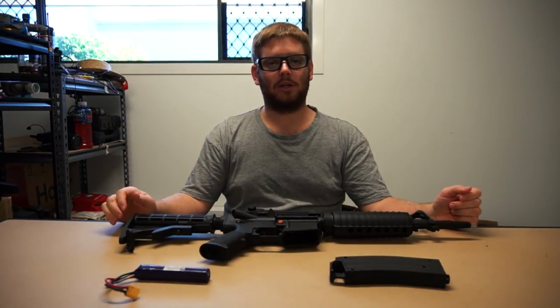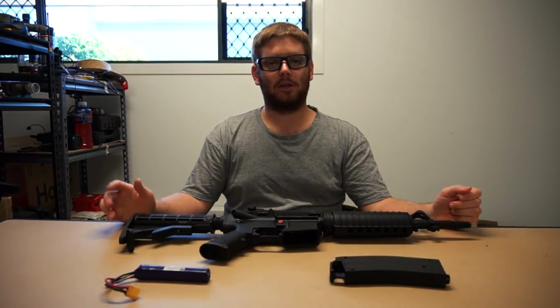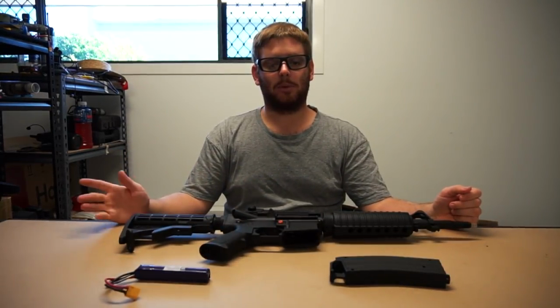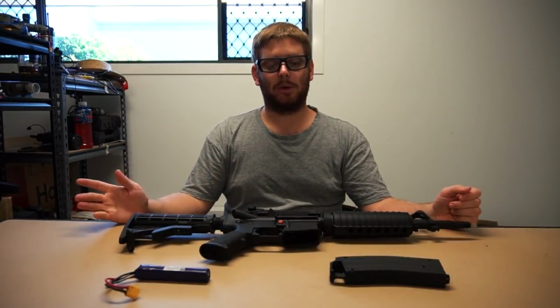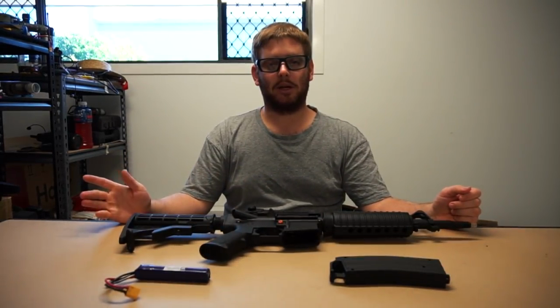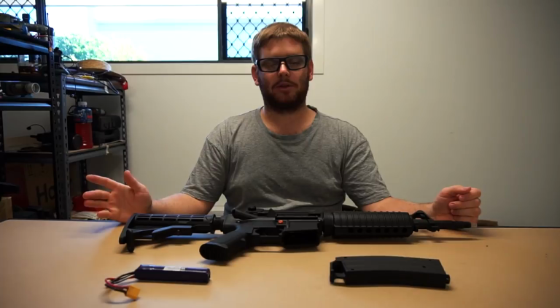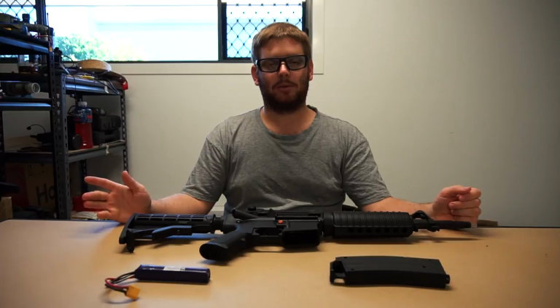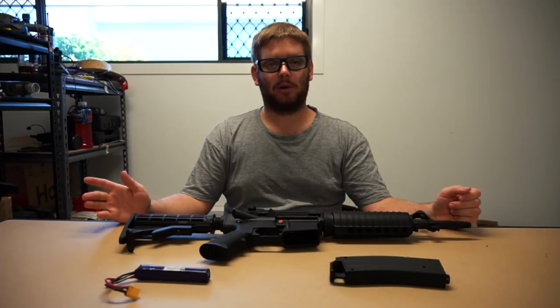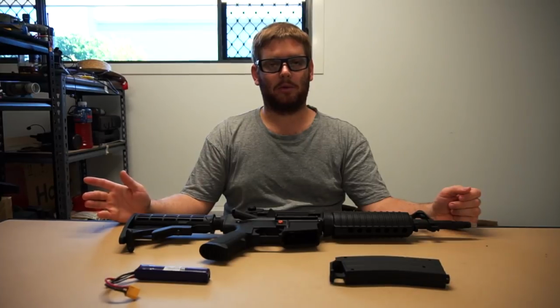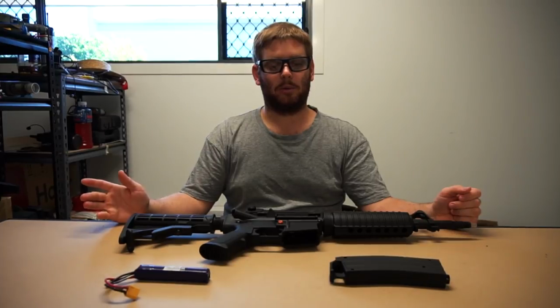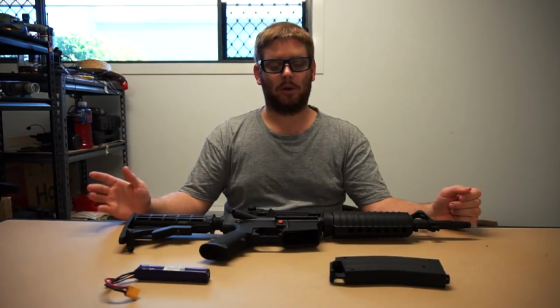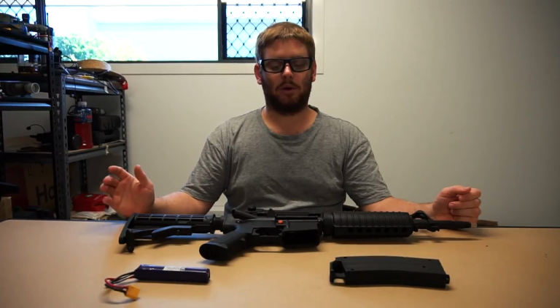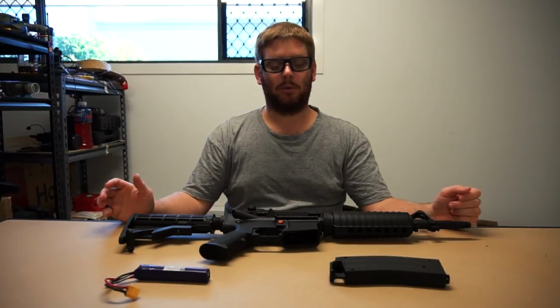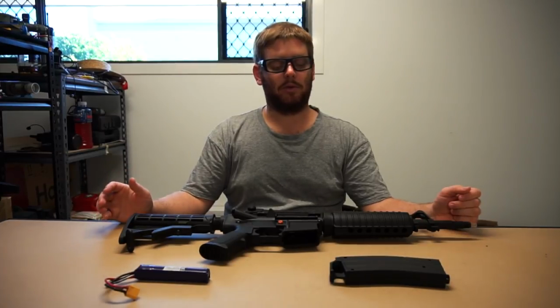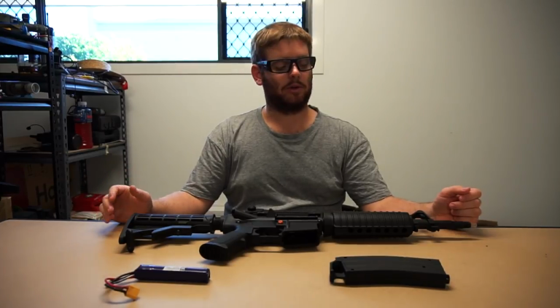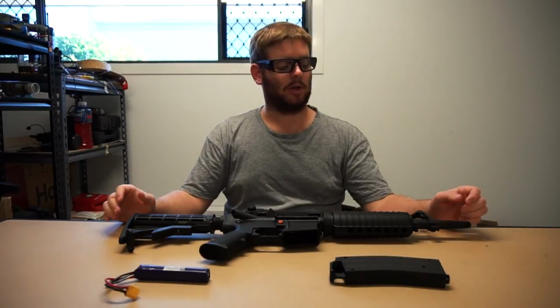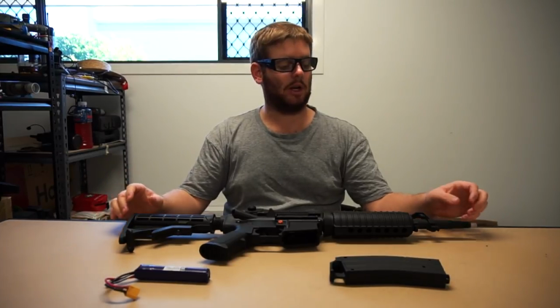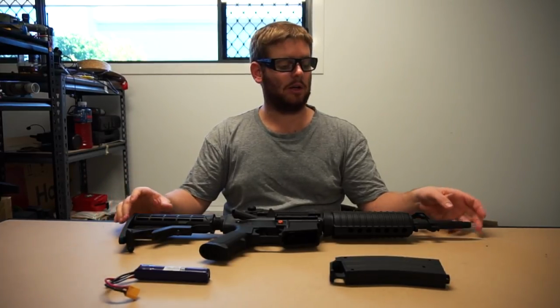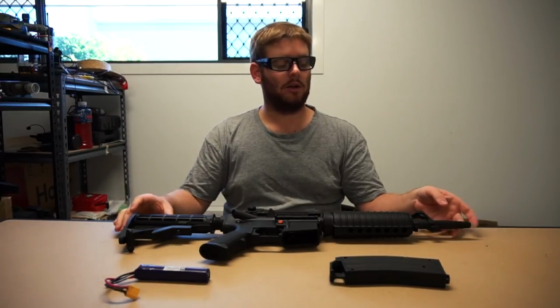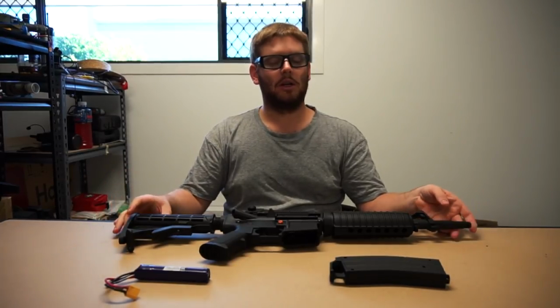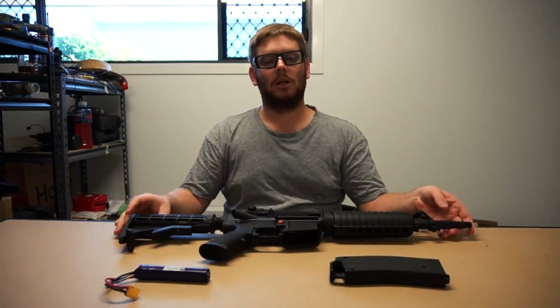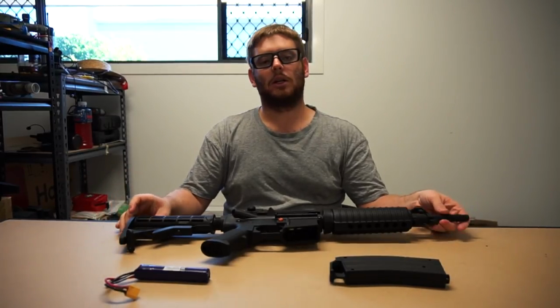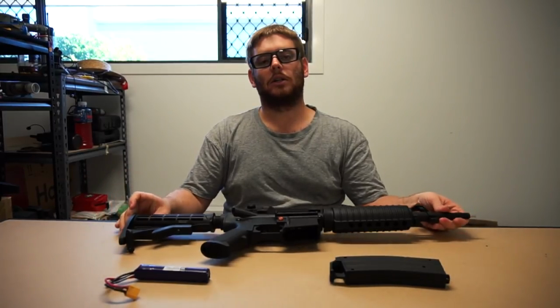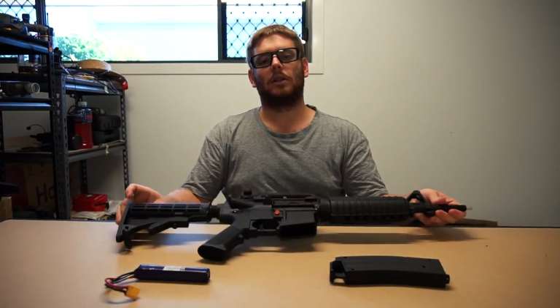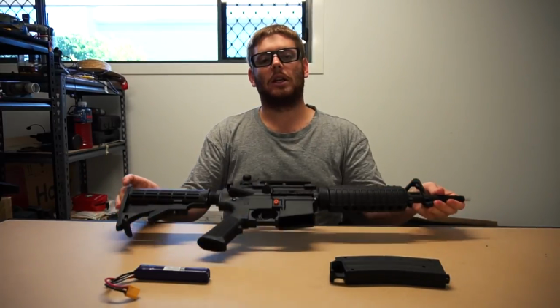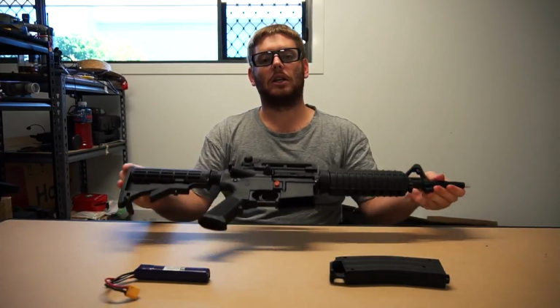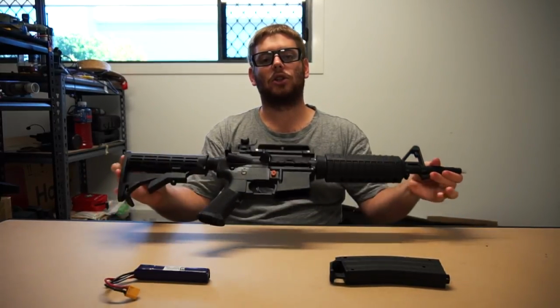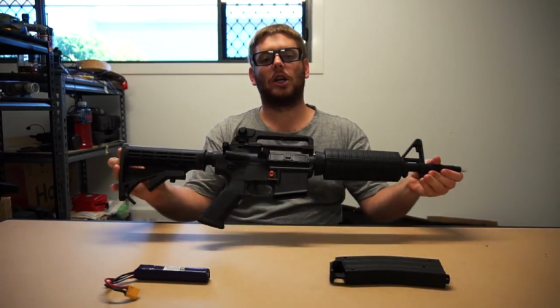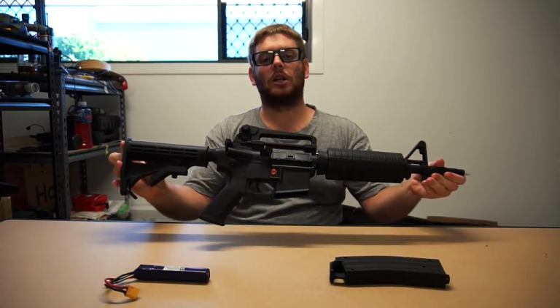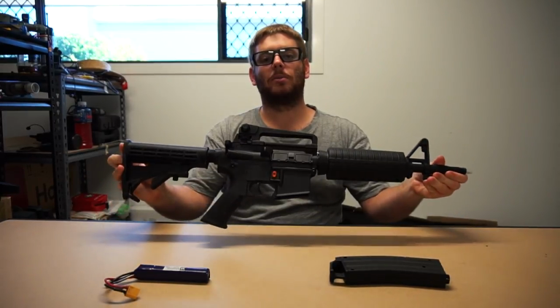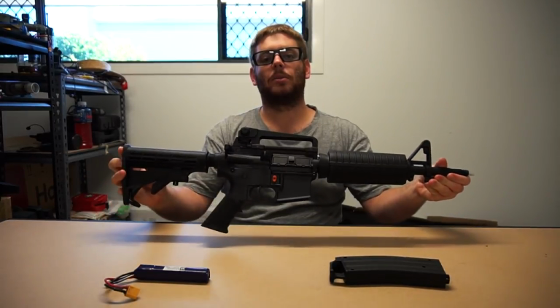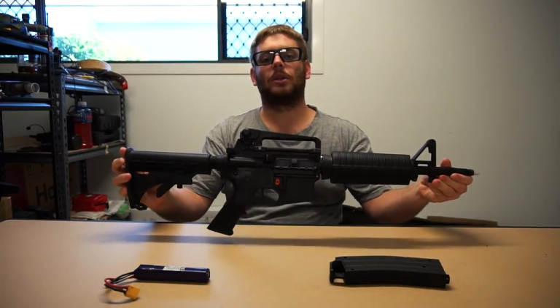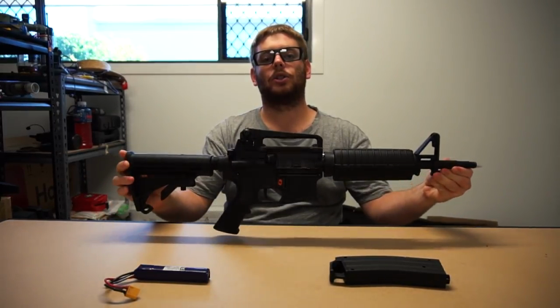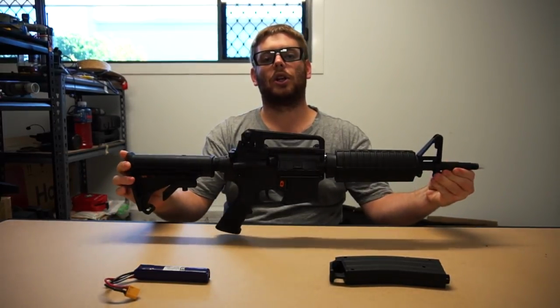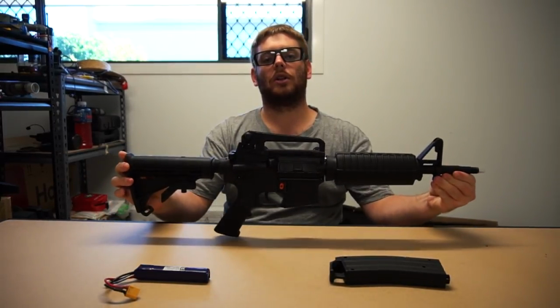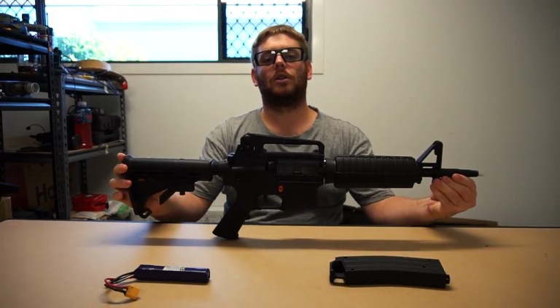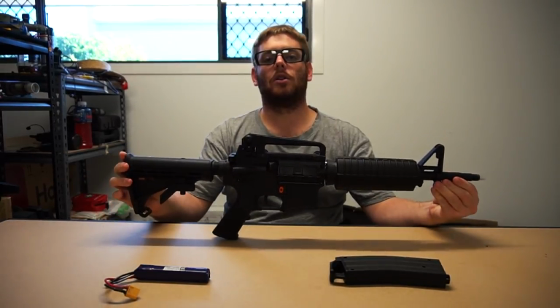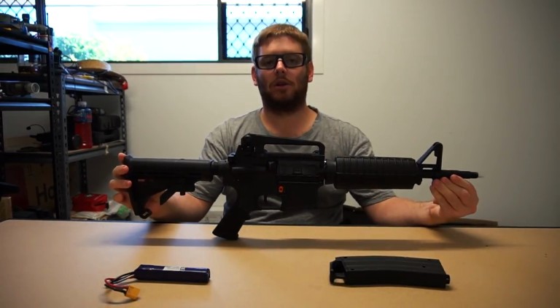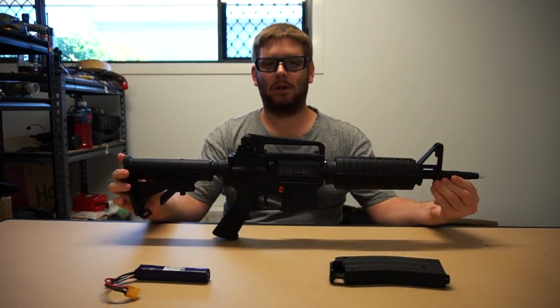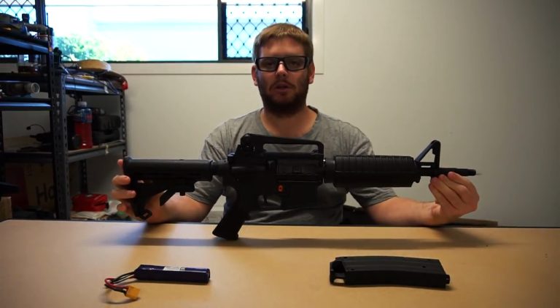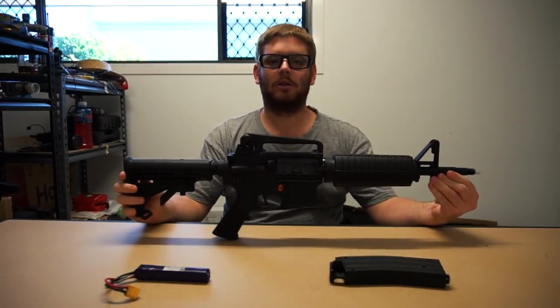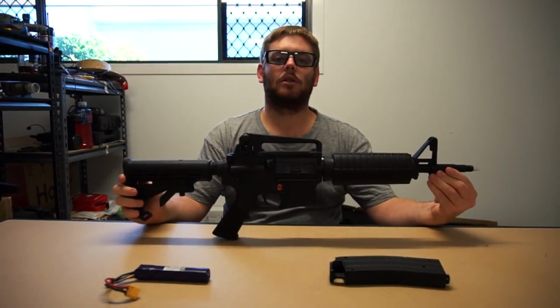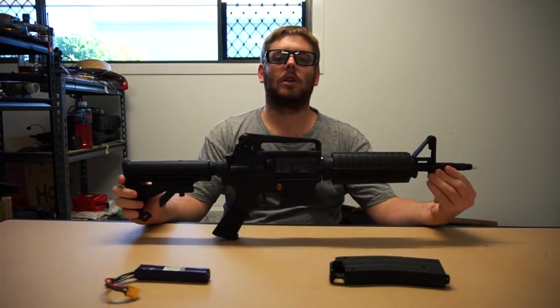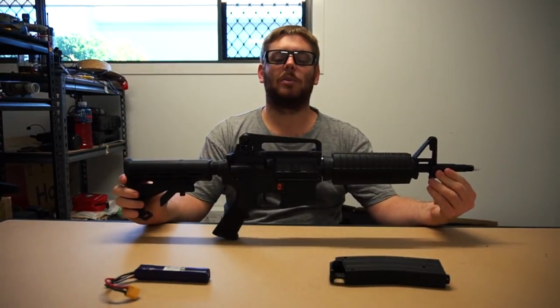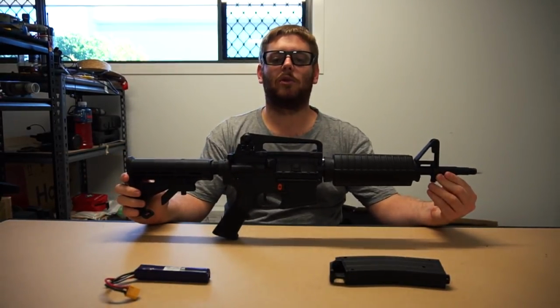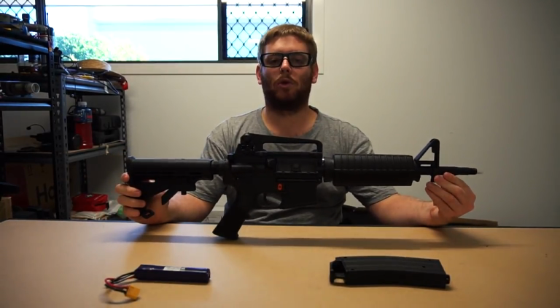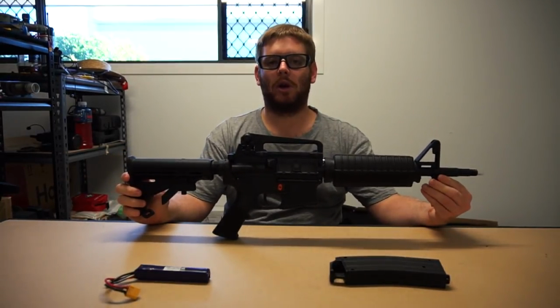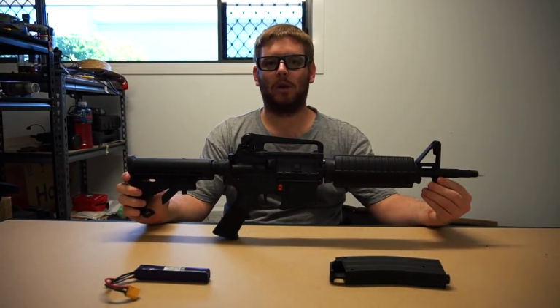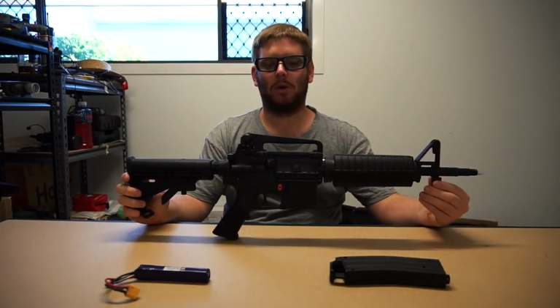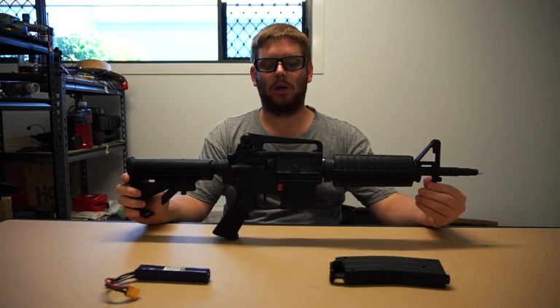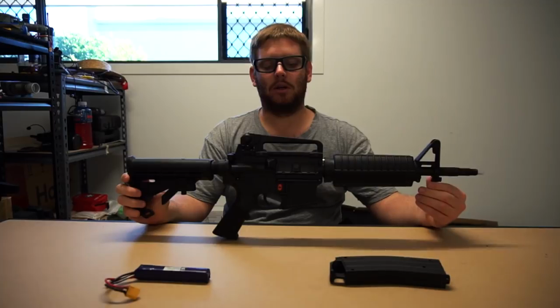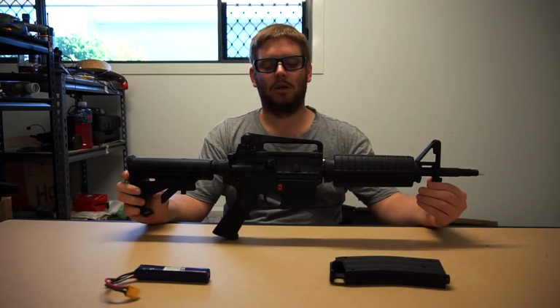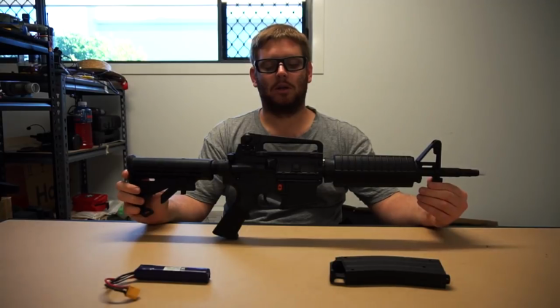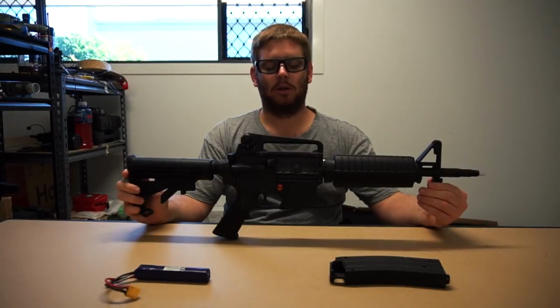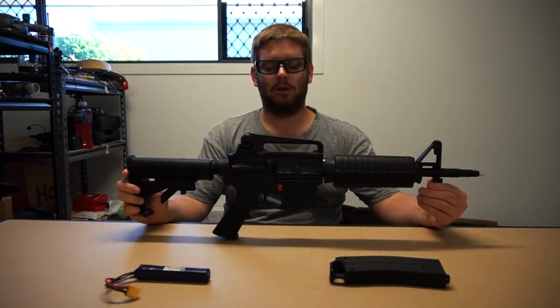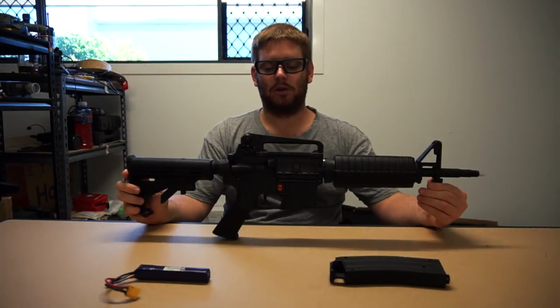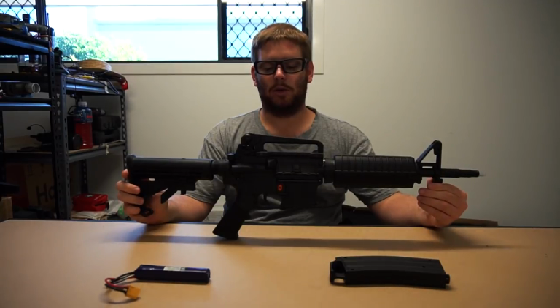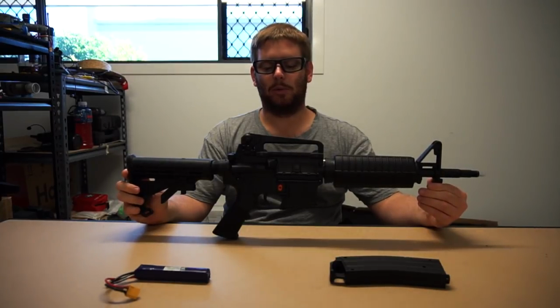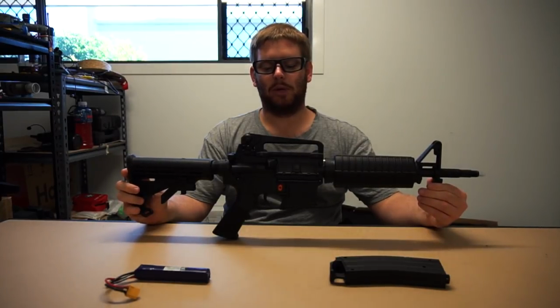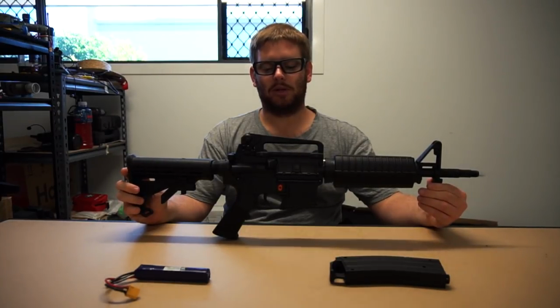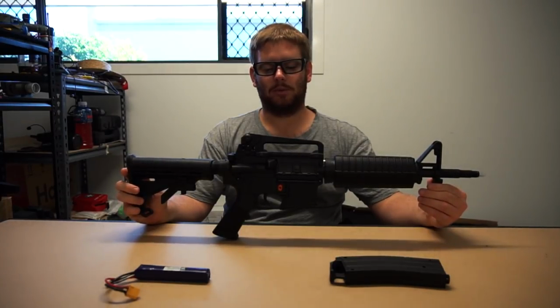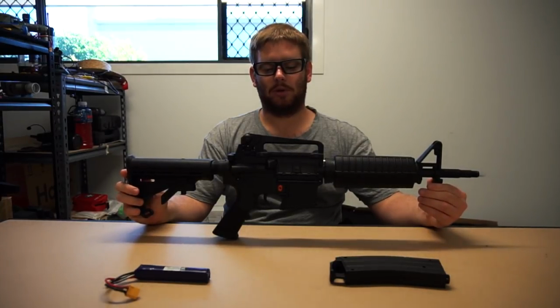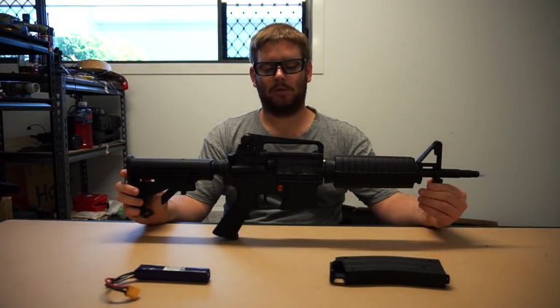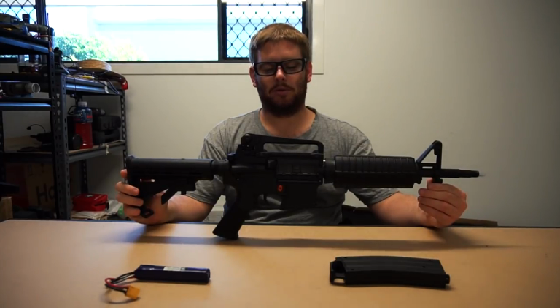The gel ball blaster rifle that we are going to review today is the JM Gen 9 M4A1 gel ball blaster rifle.